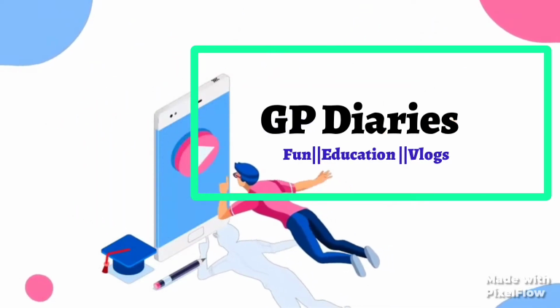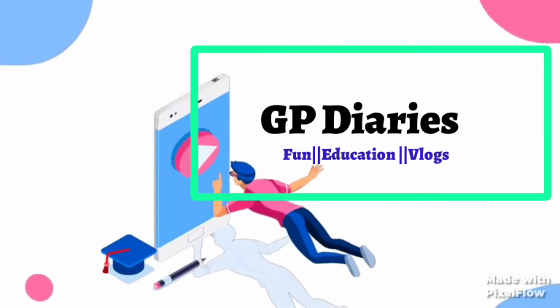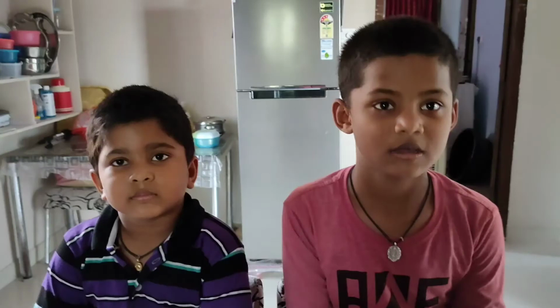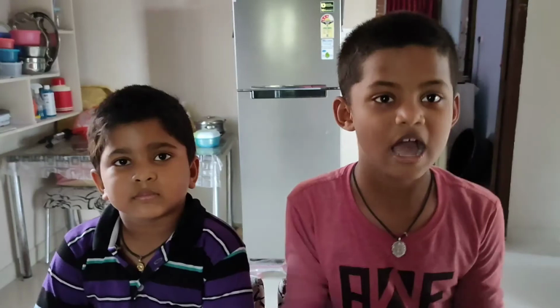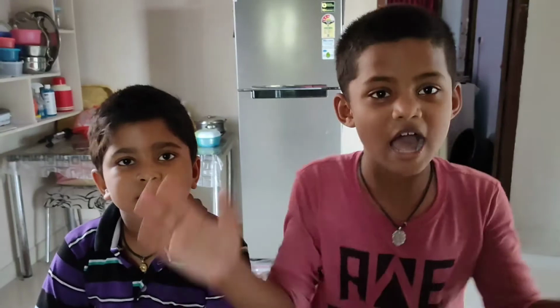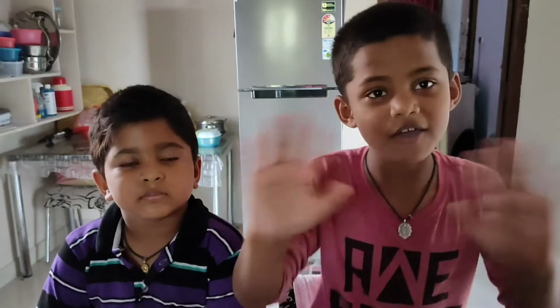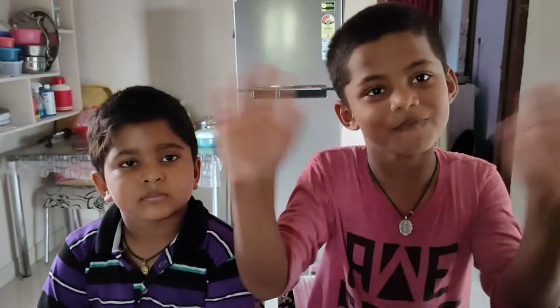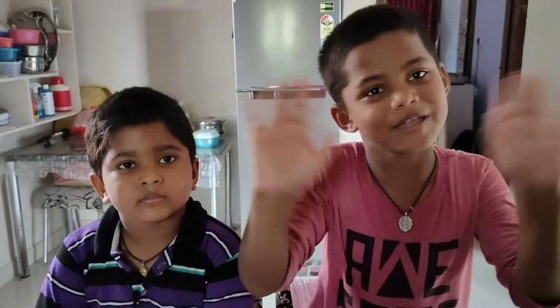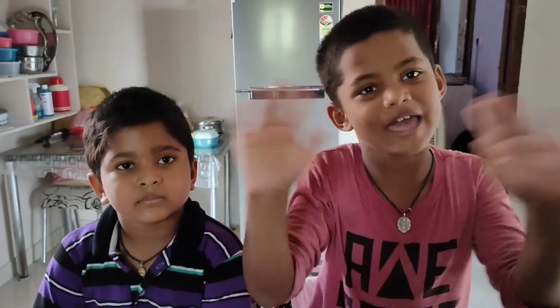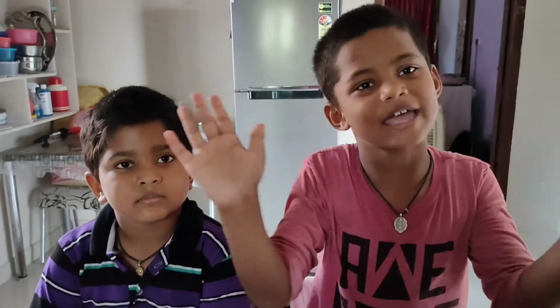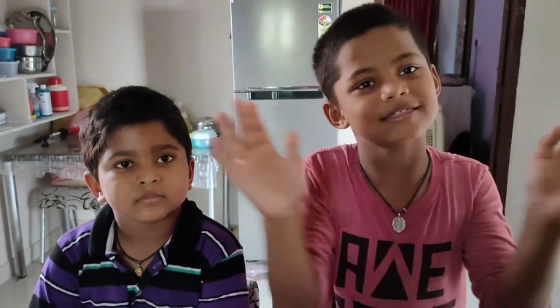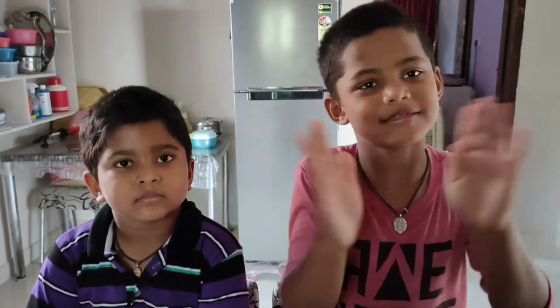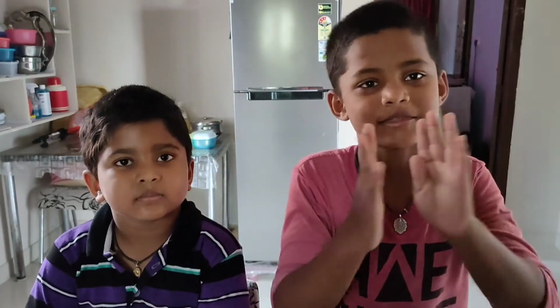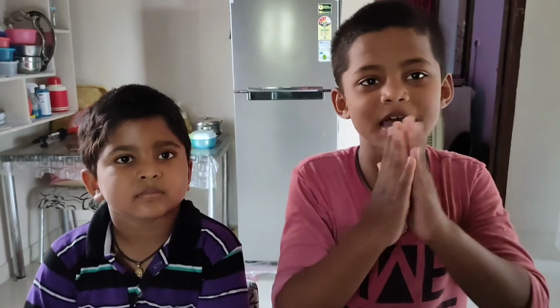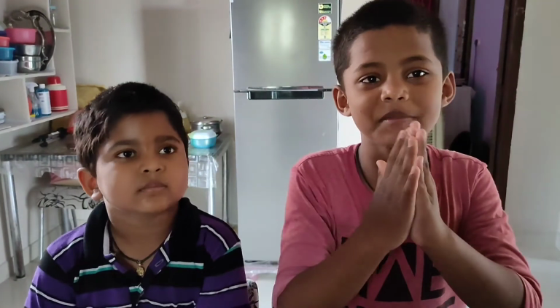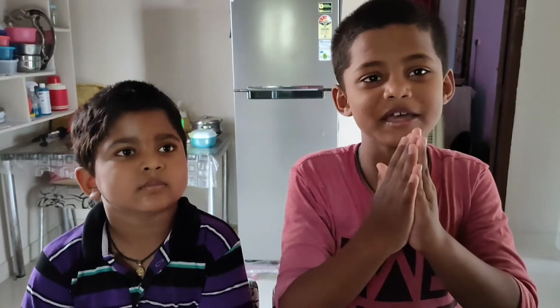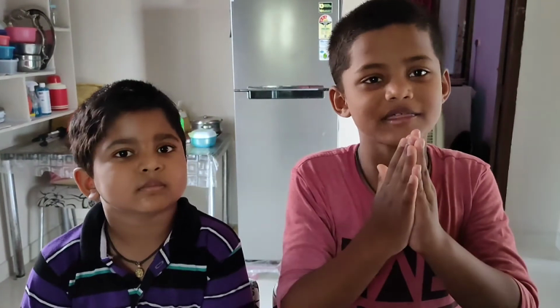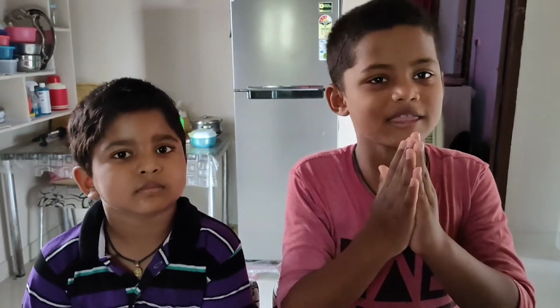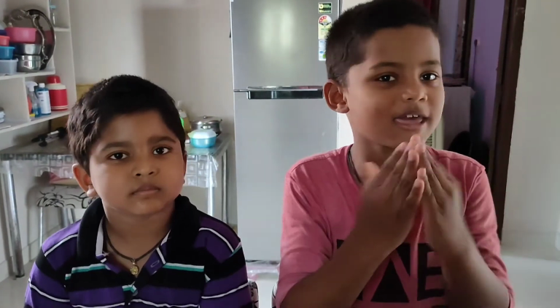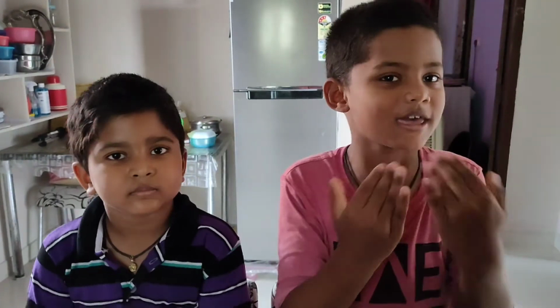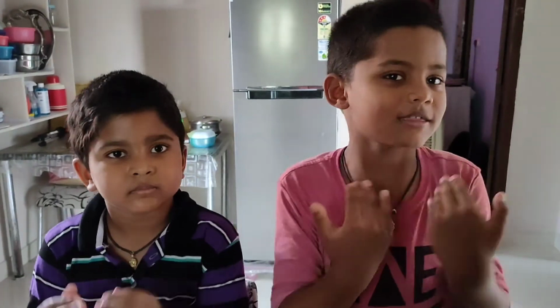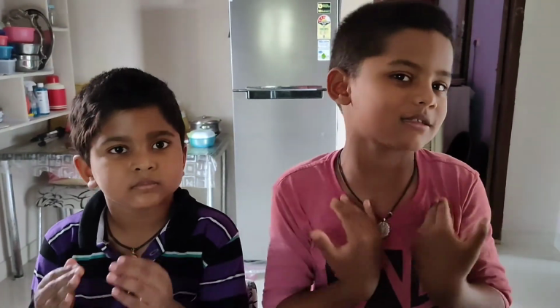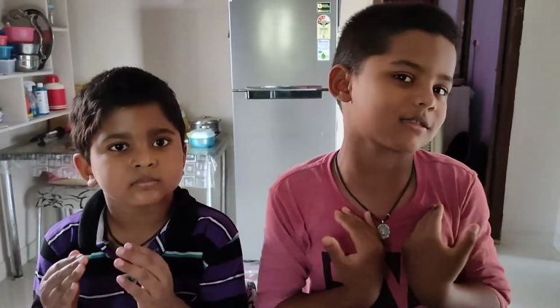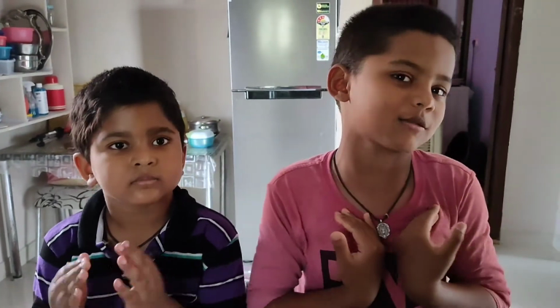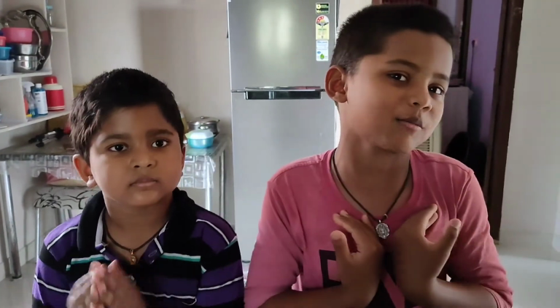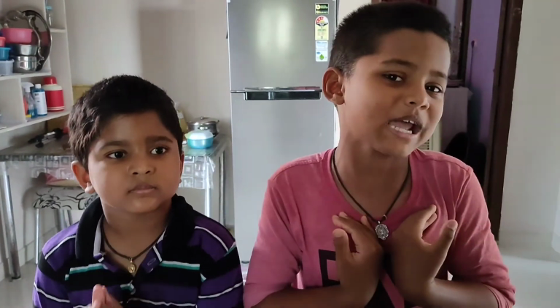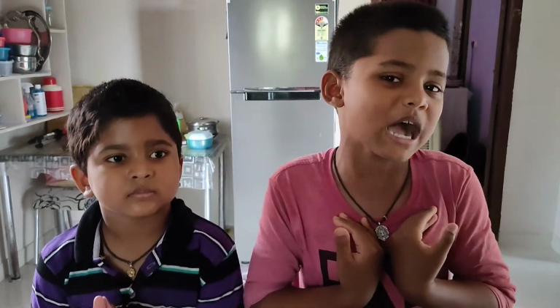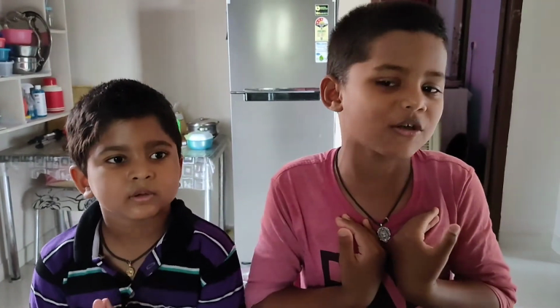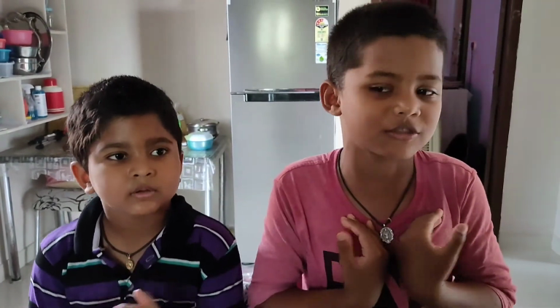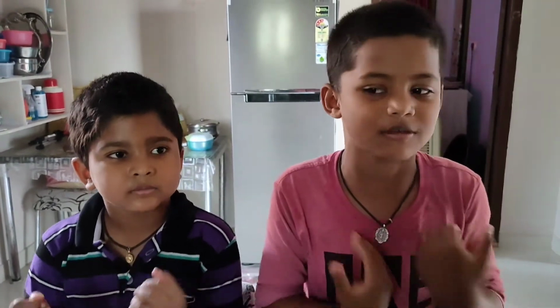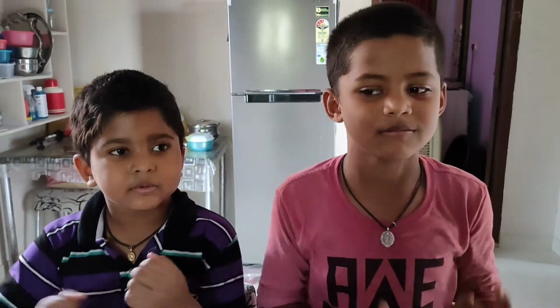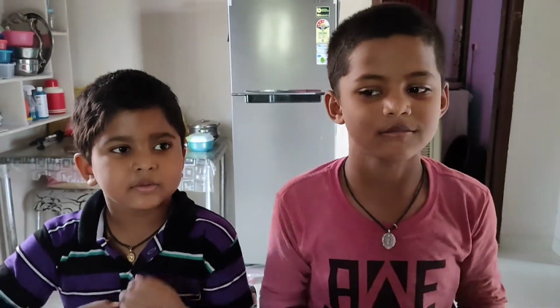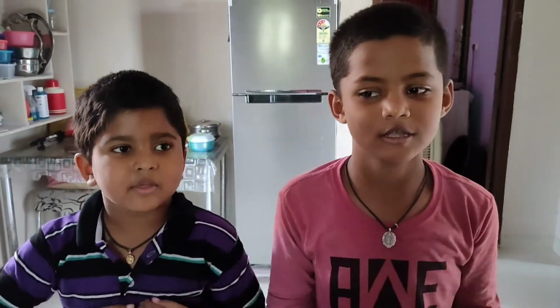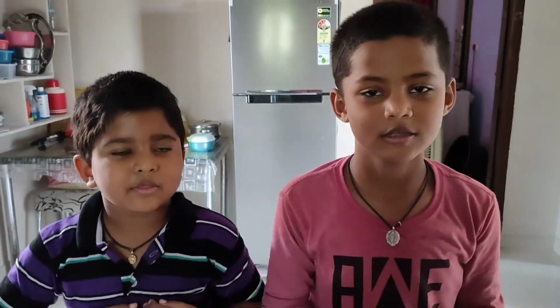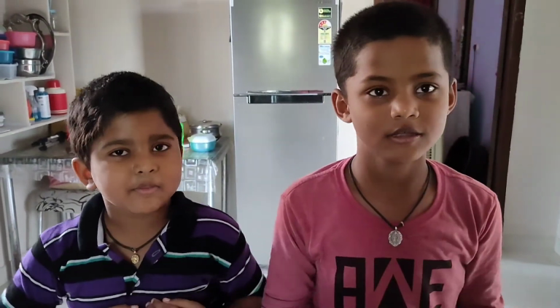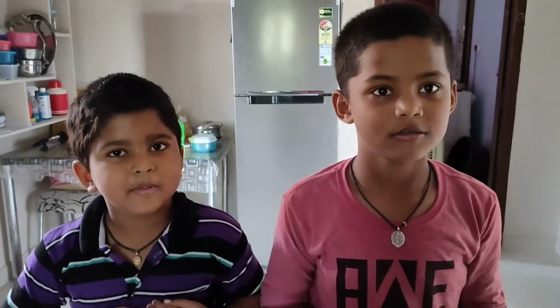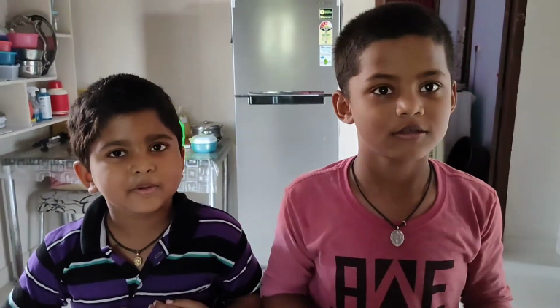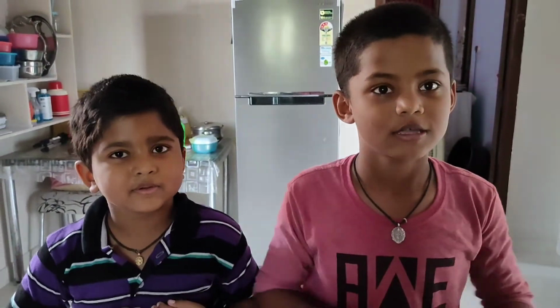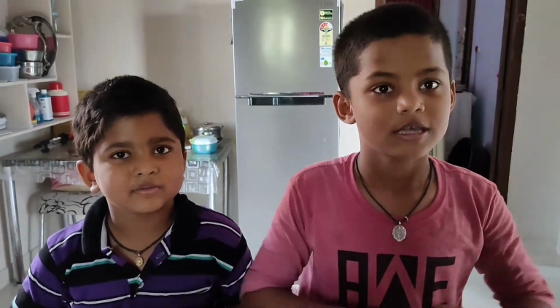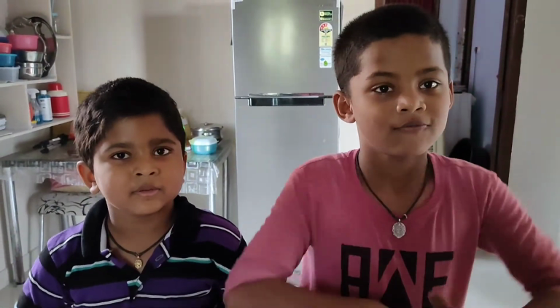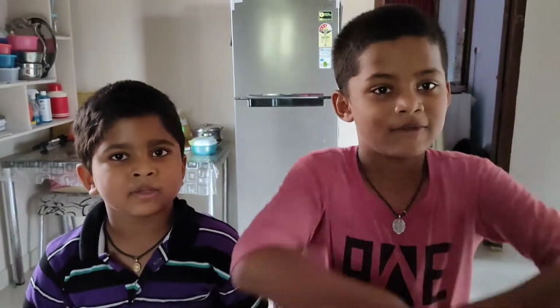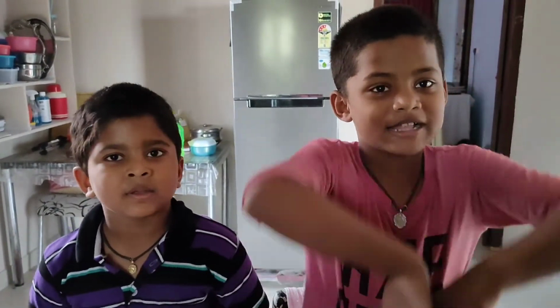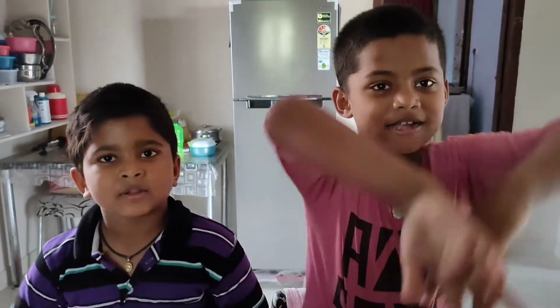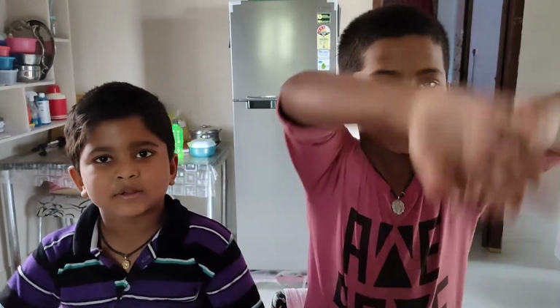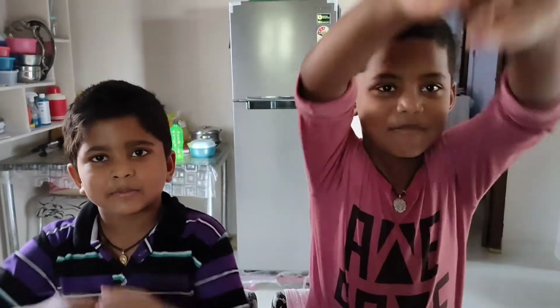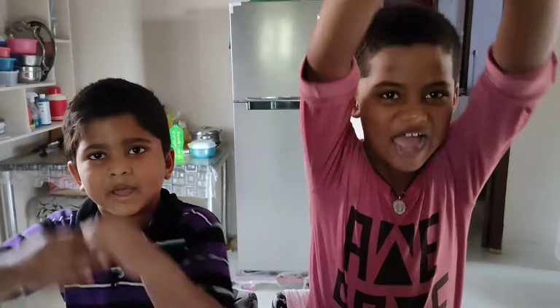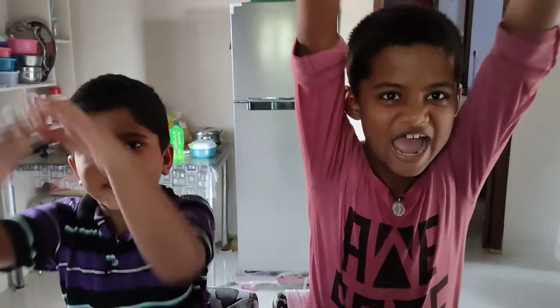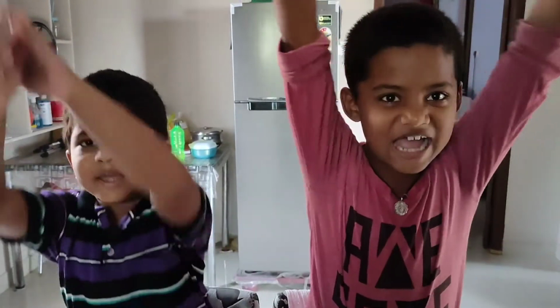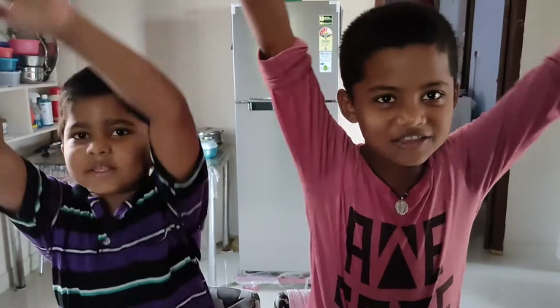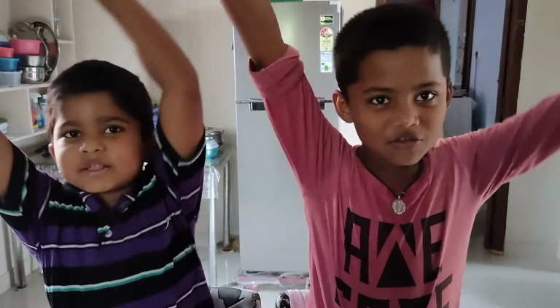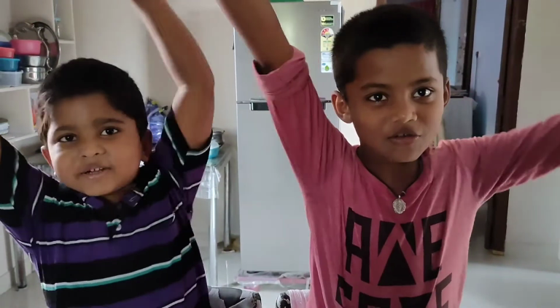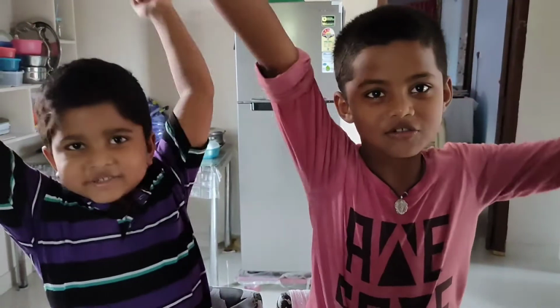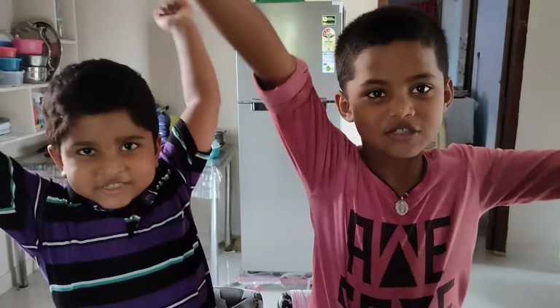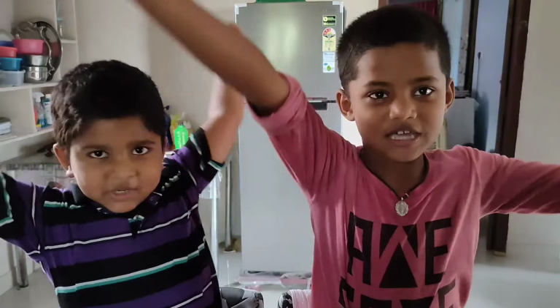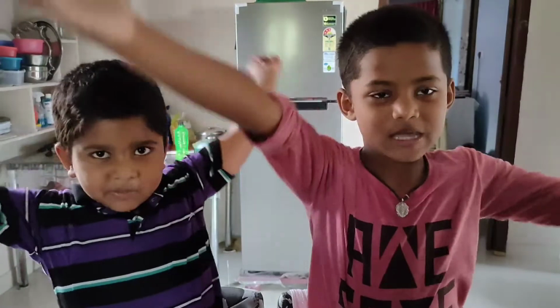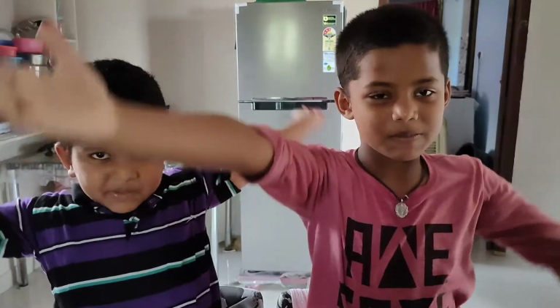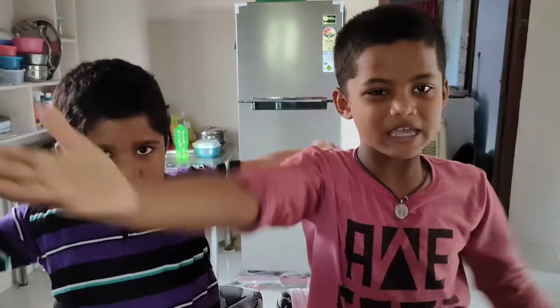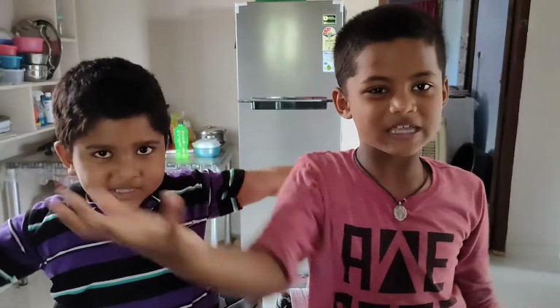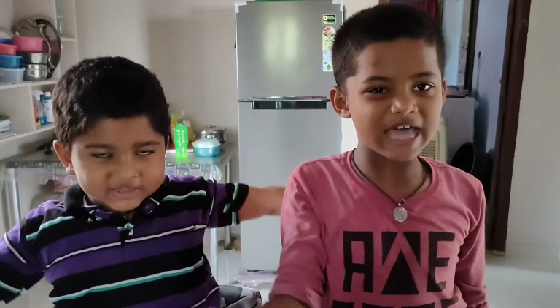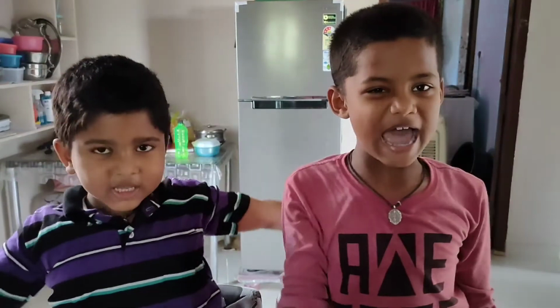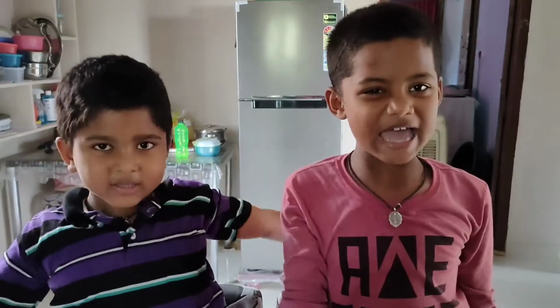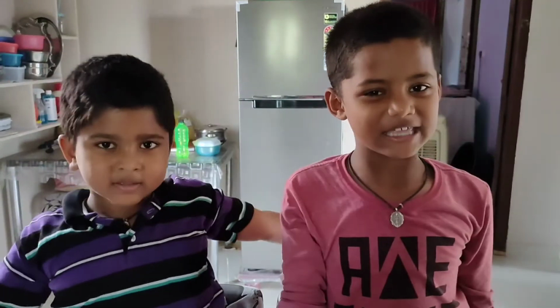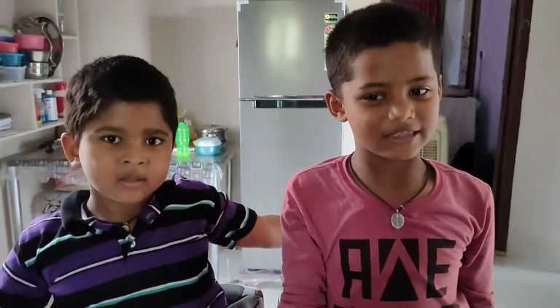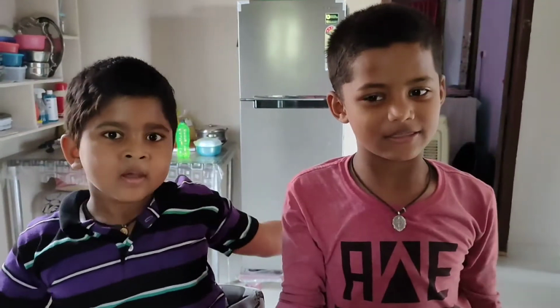Hi friends, Namaste, this is Mila Ochan. Welcome back to GP Dice.